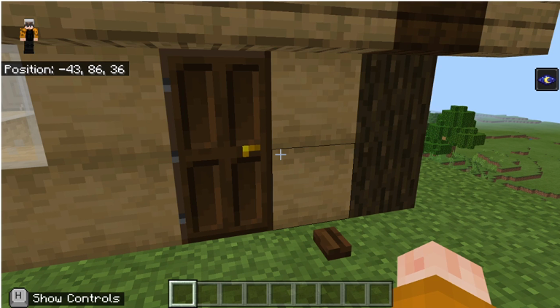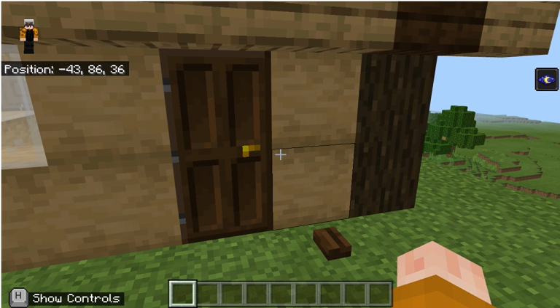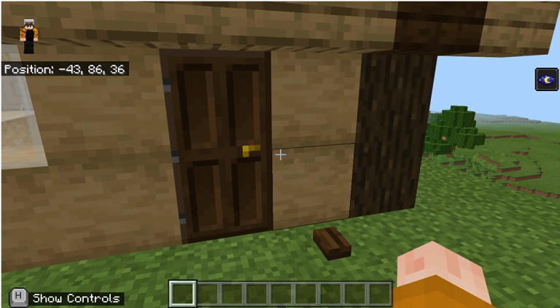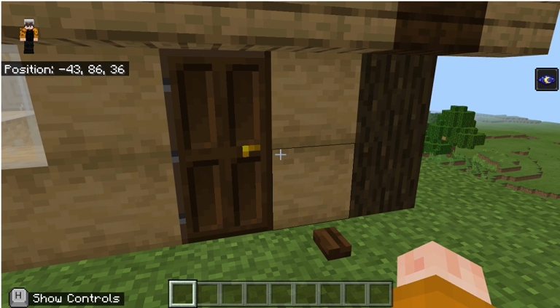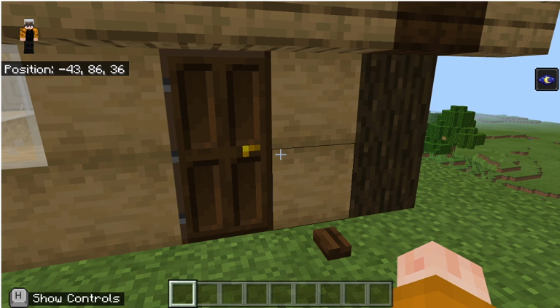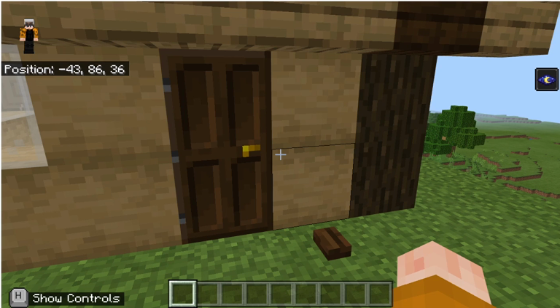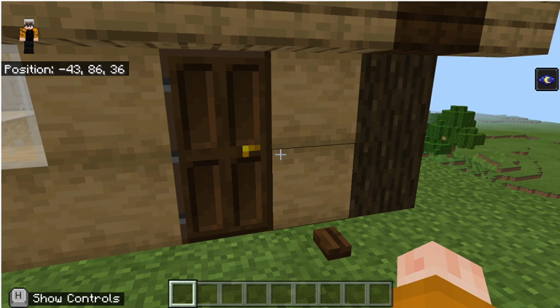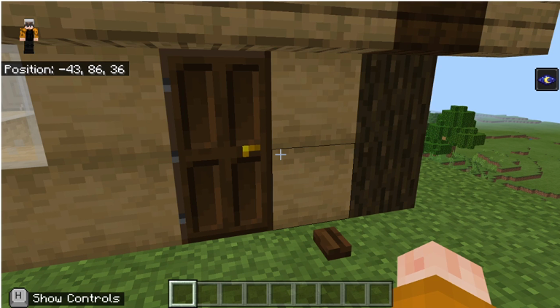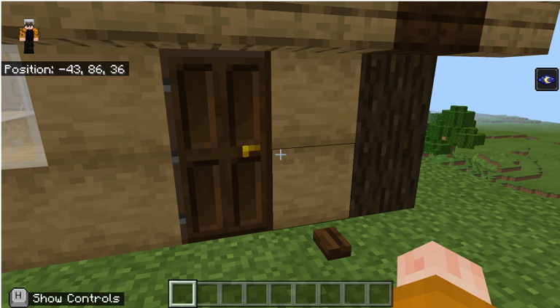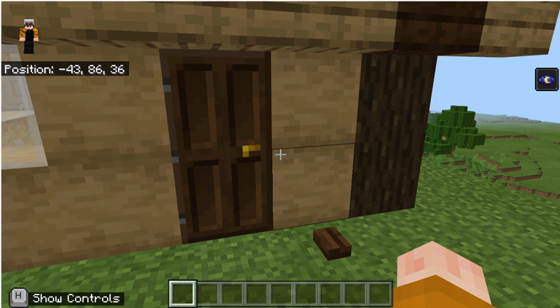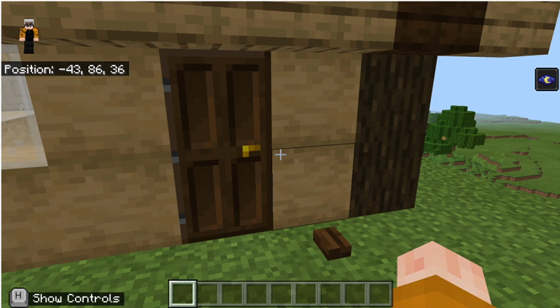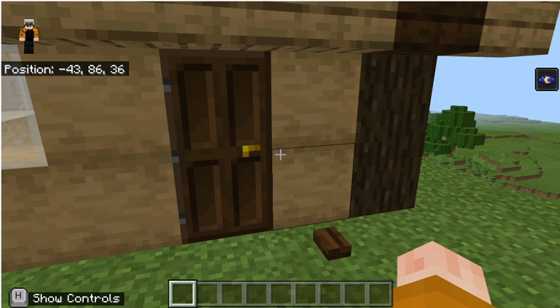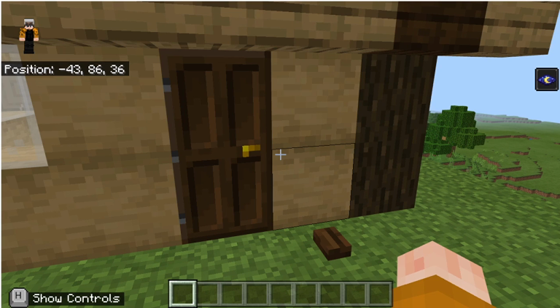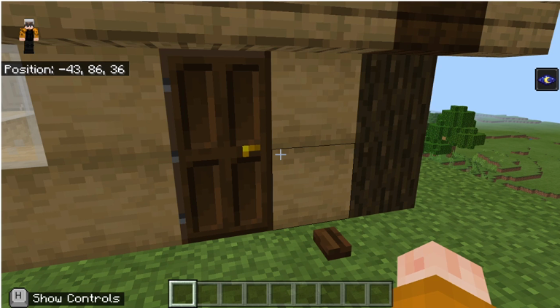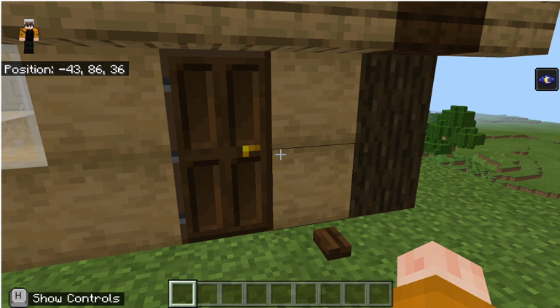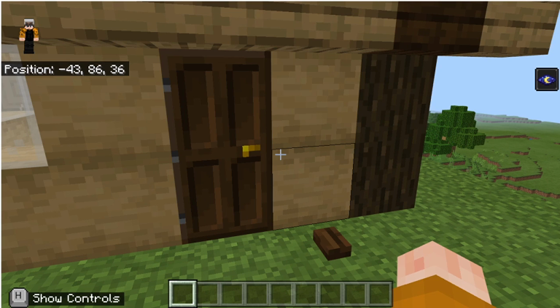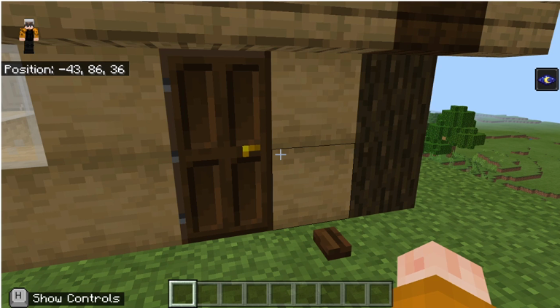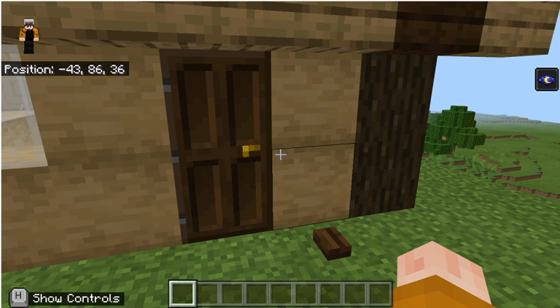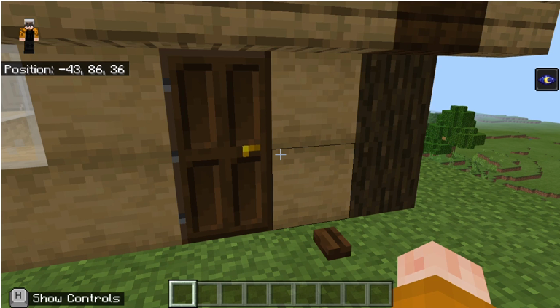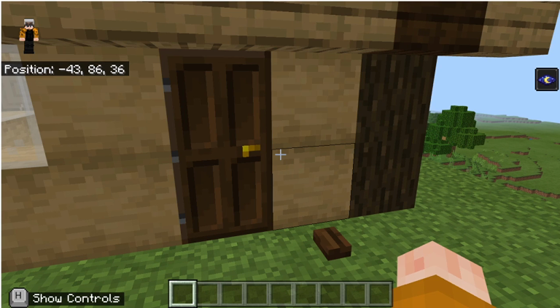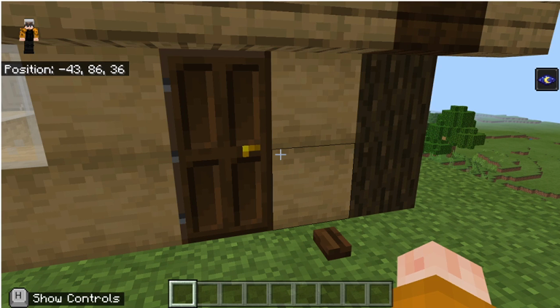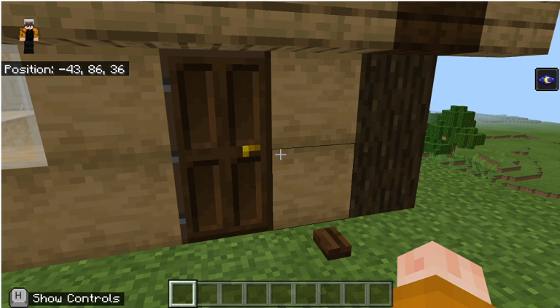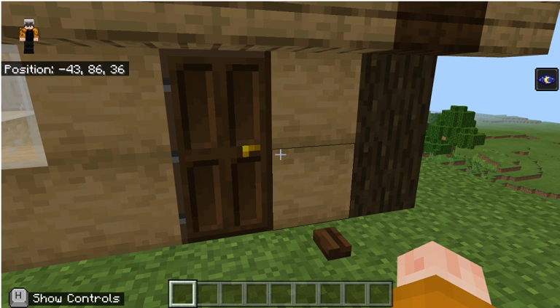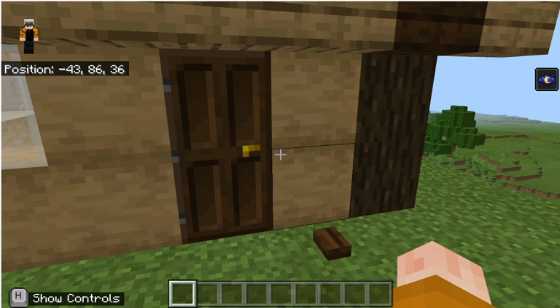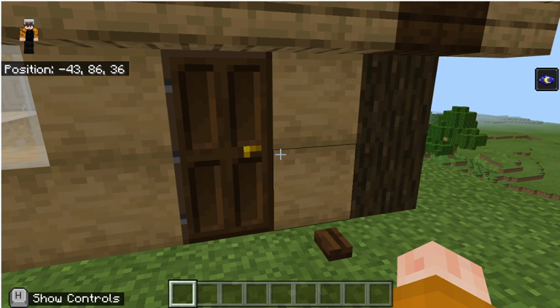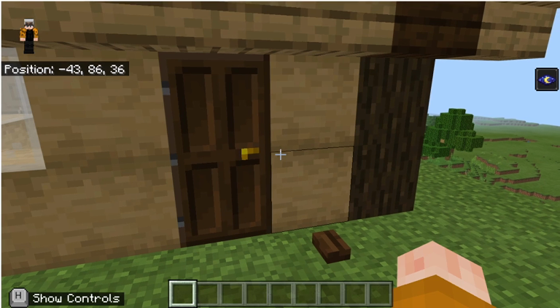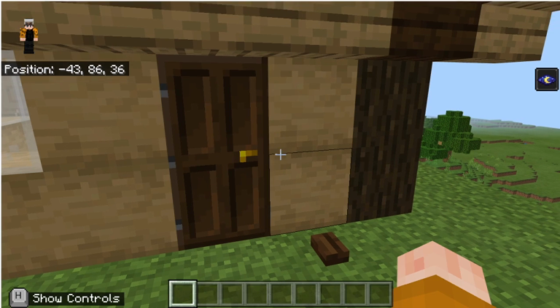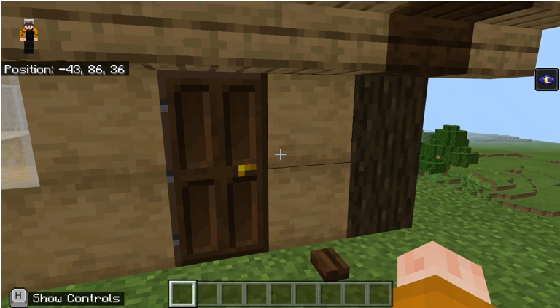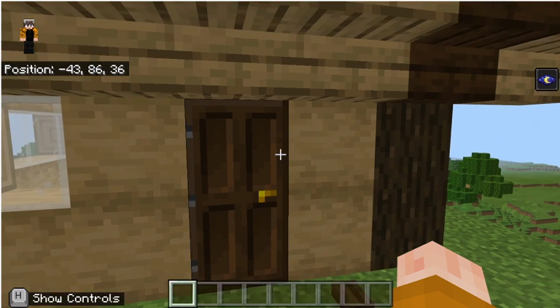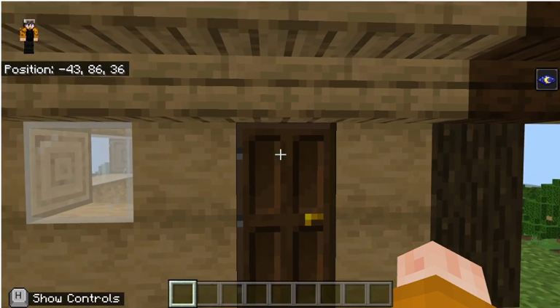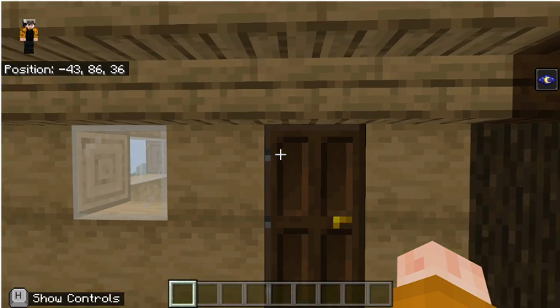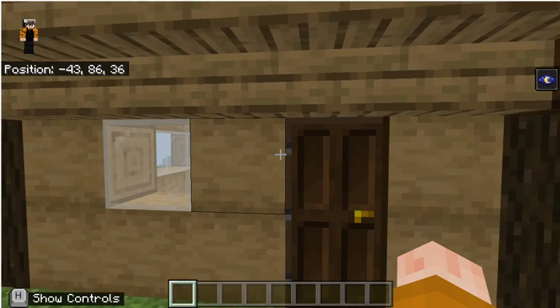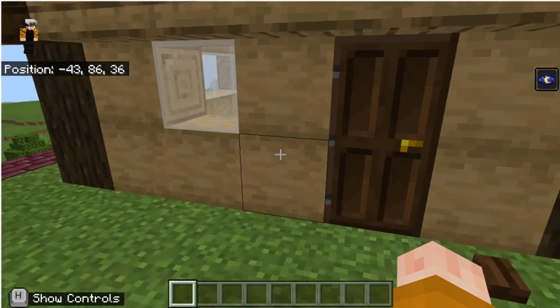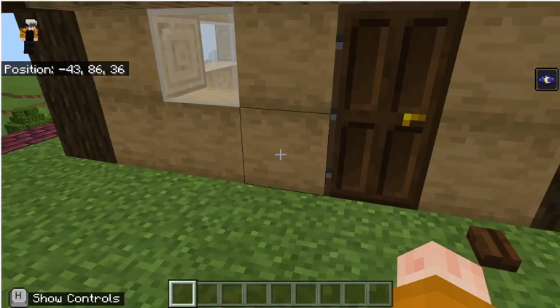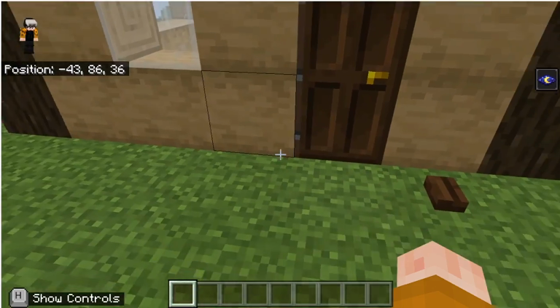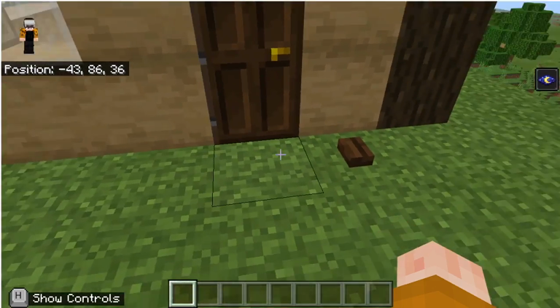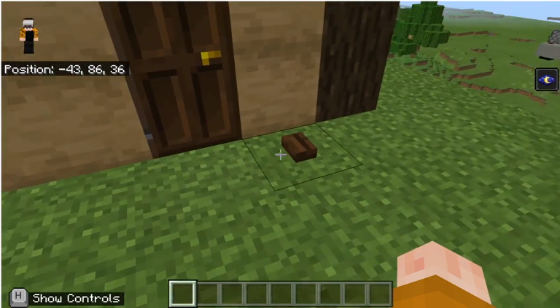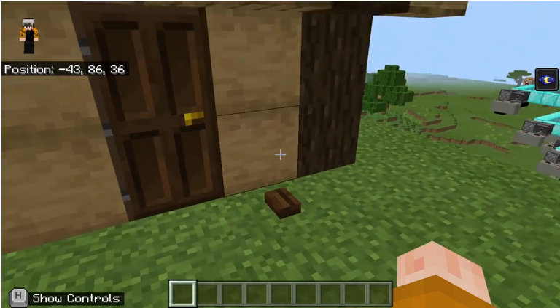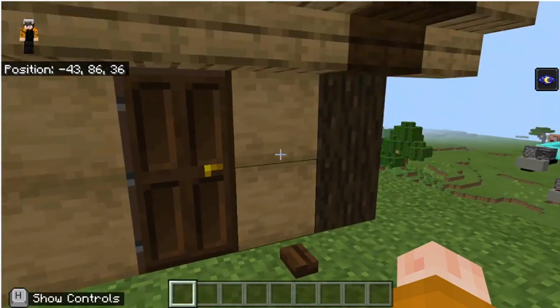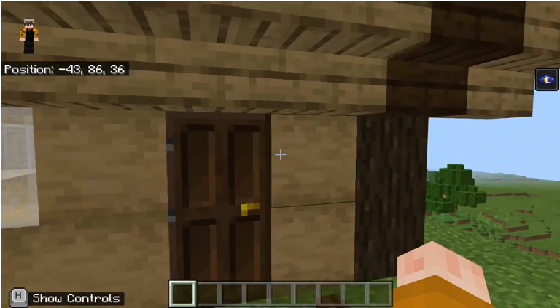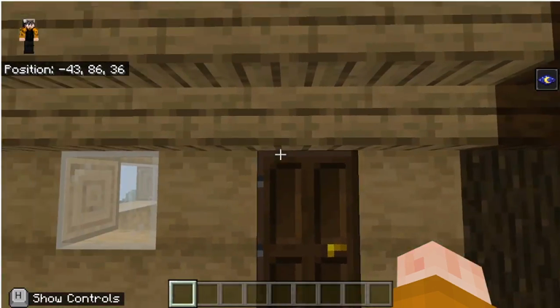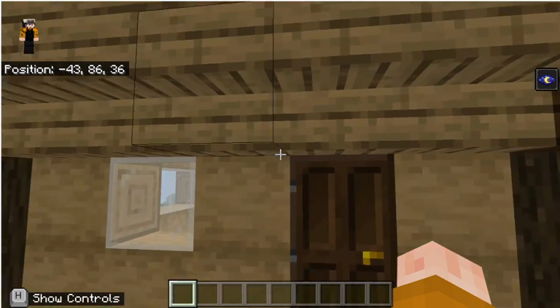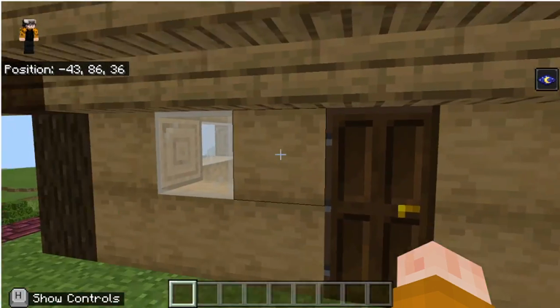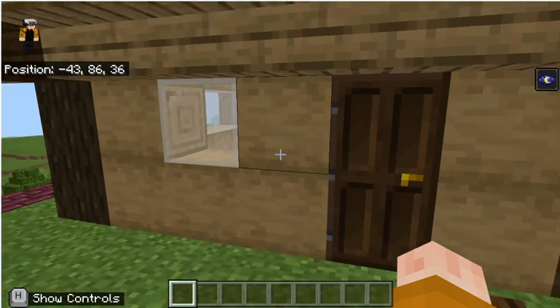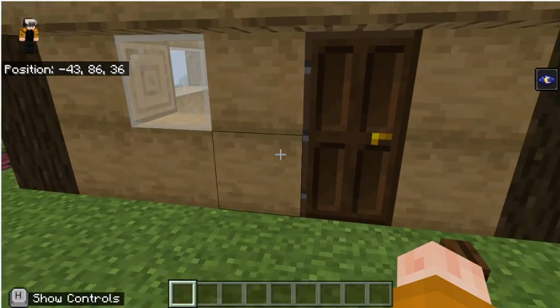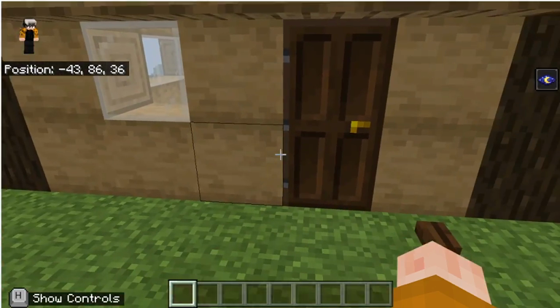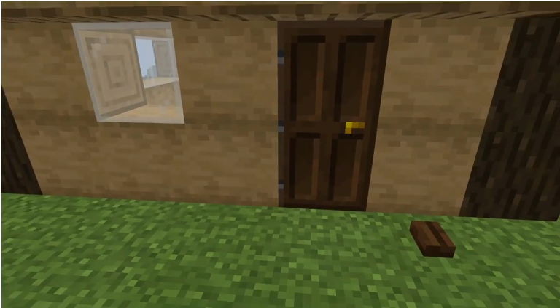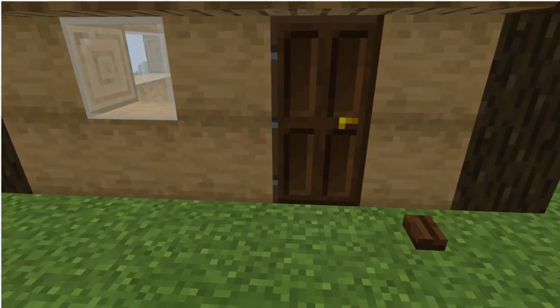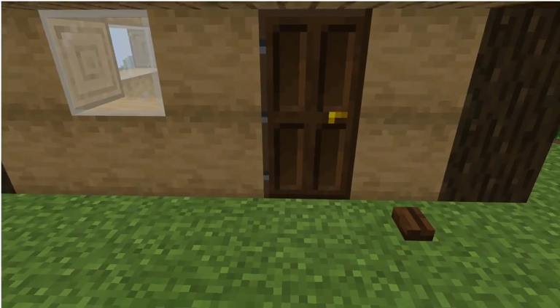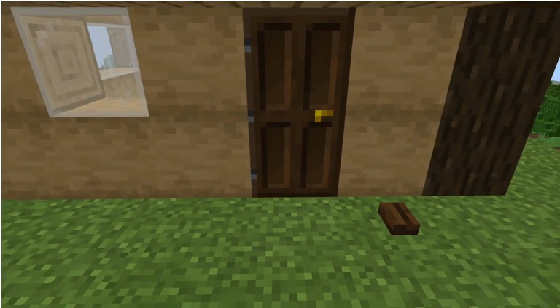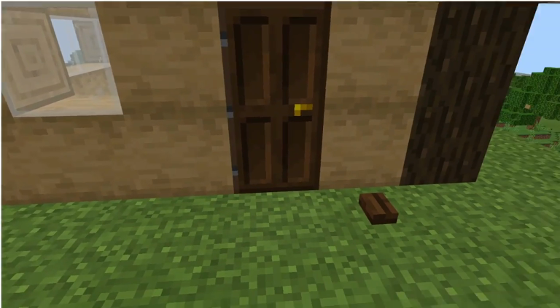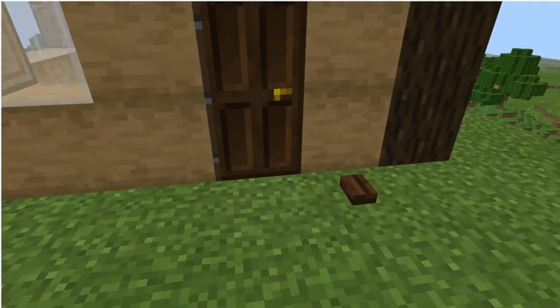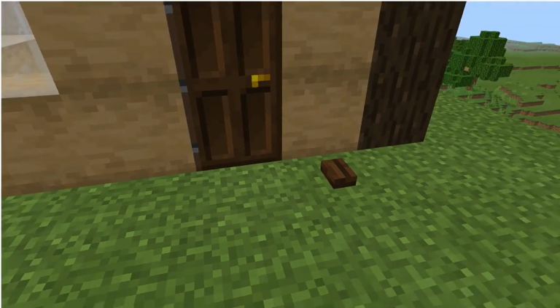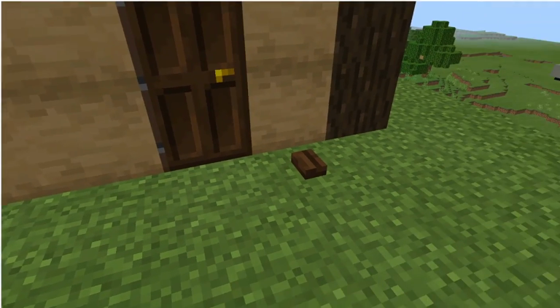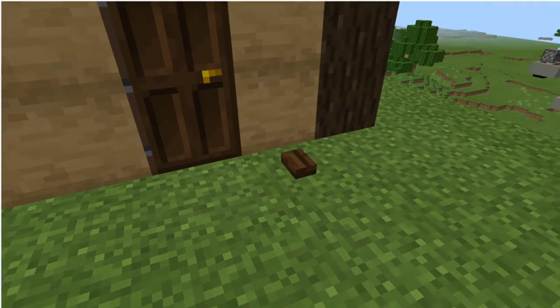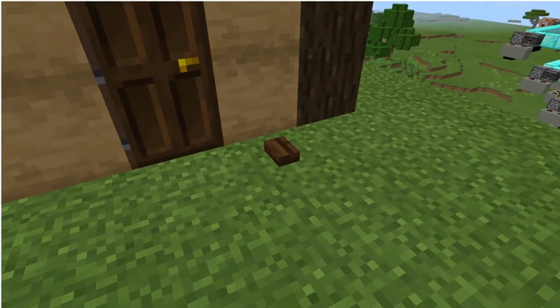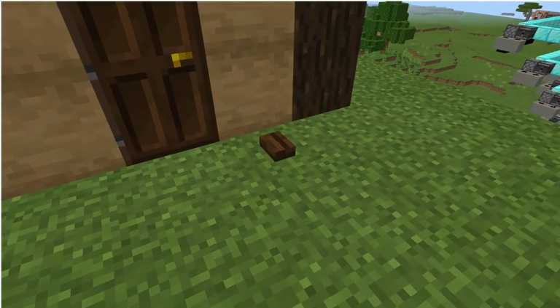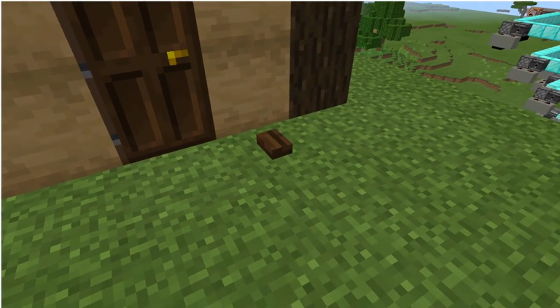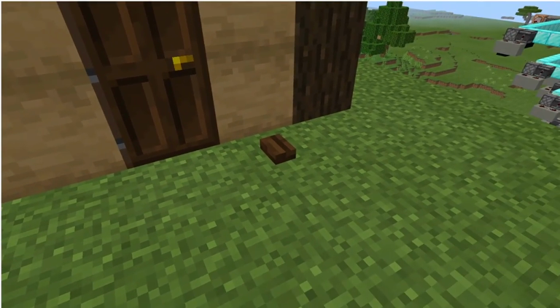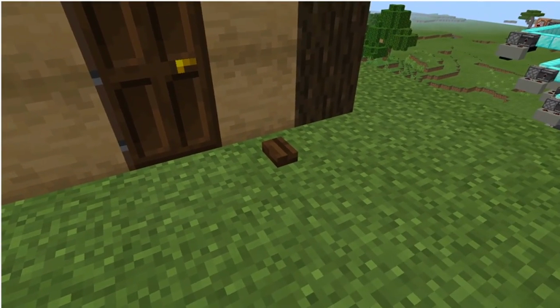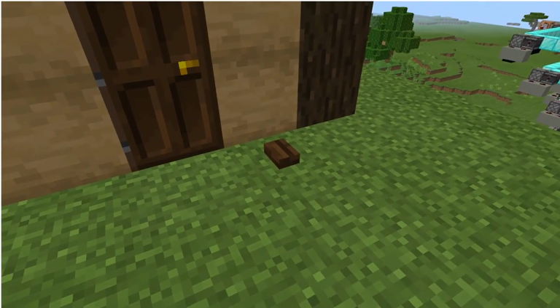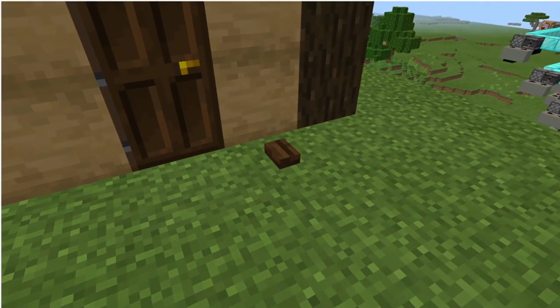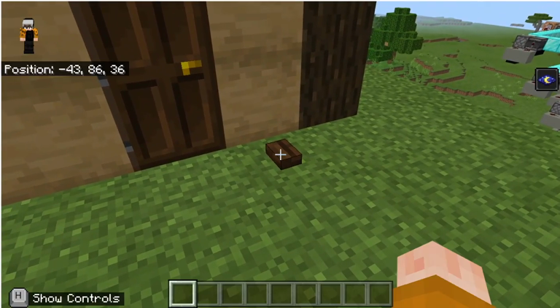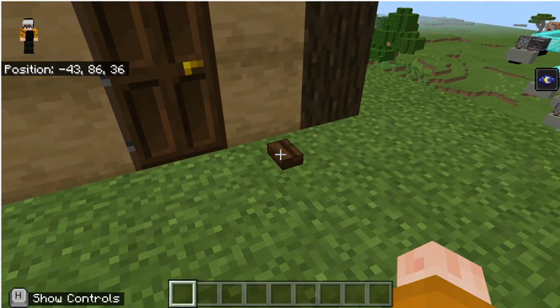Hi, I'm Aby. This is my report for my Rube Goldberg machine. The goal of the machine is to open this door, and it all starts with pressing the button.